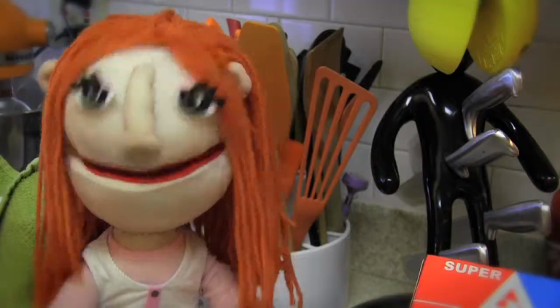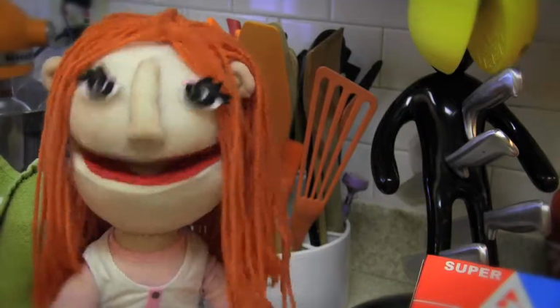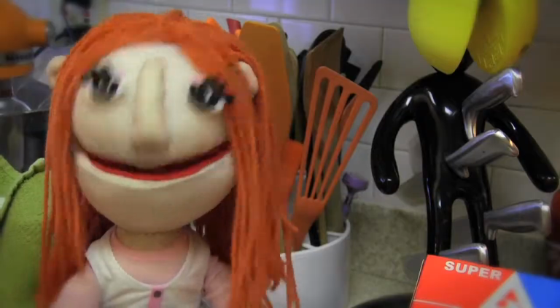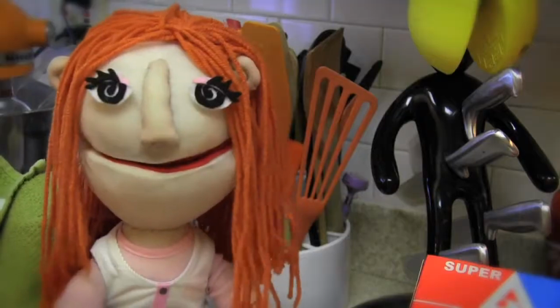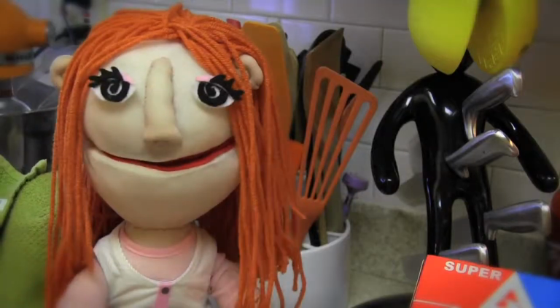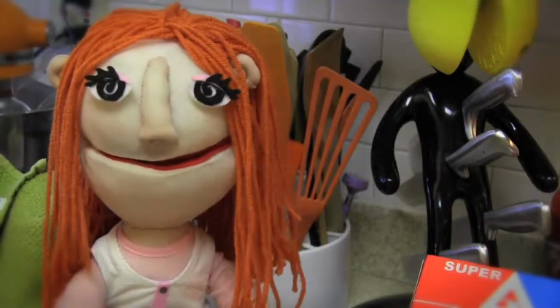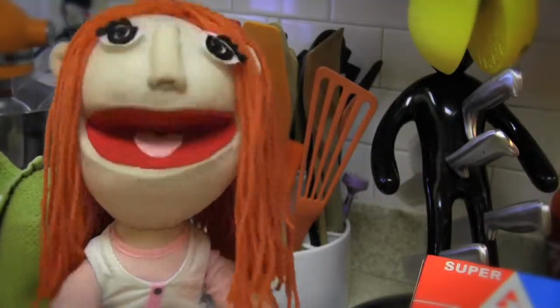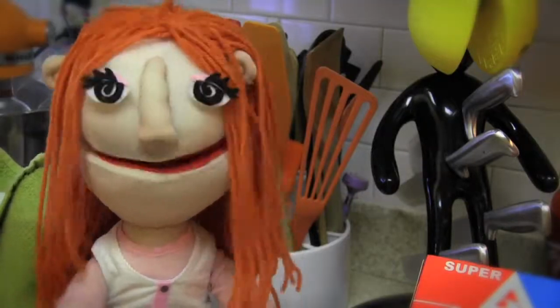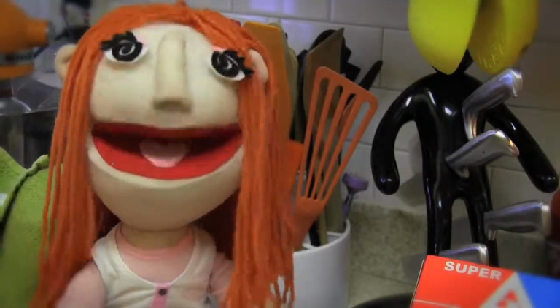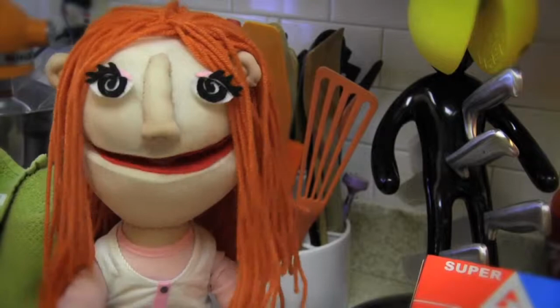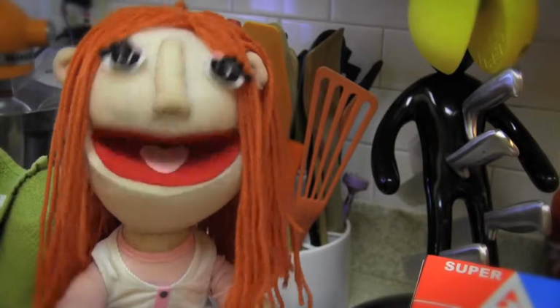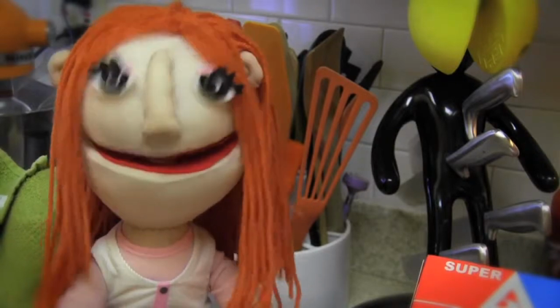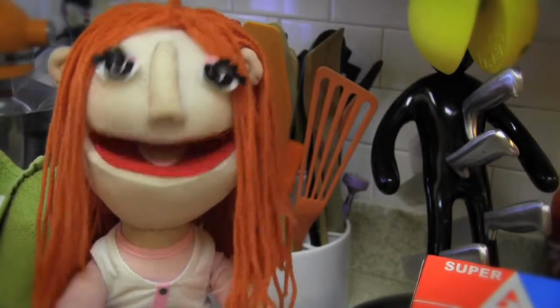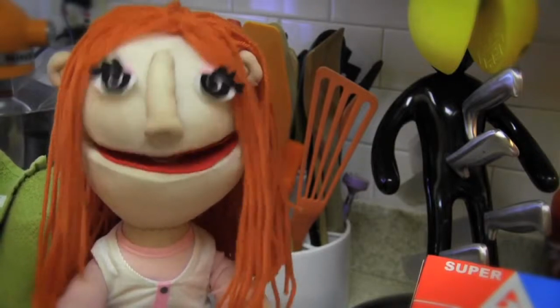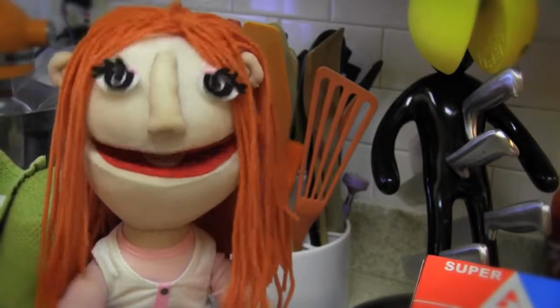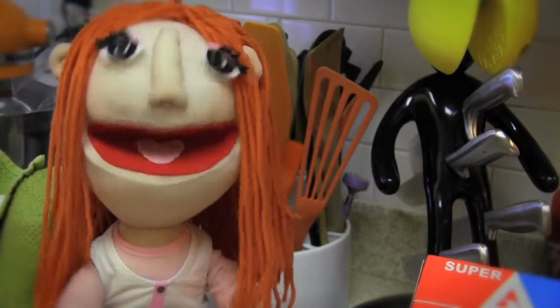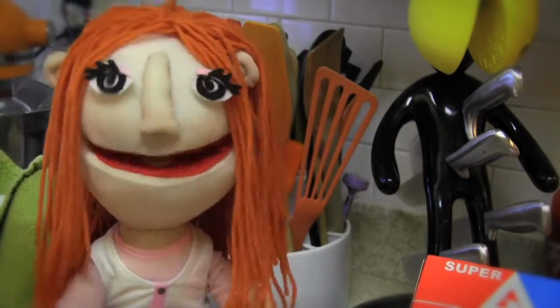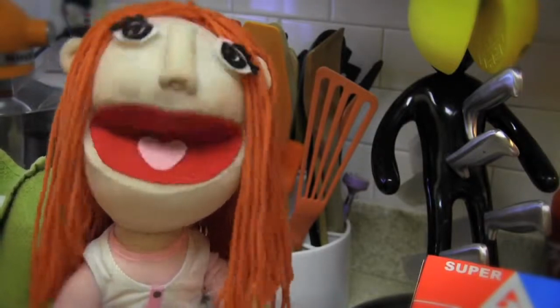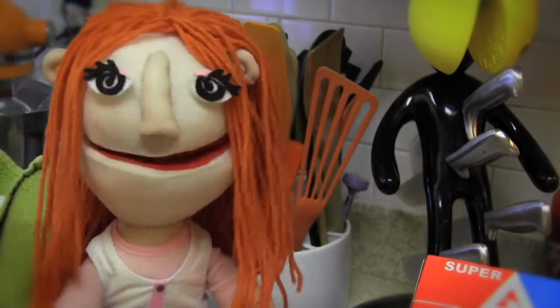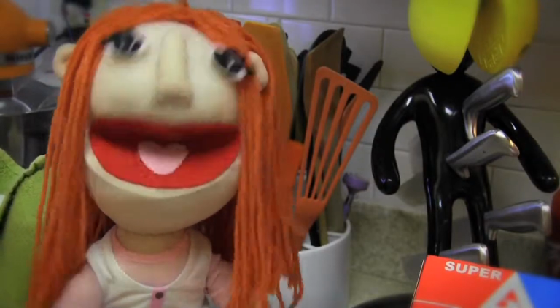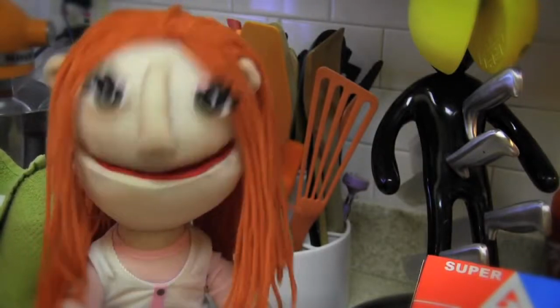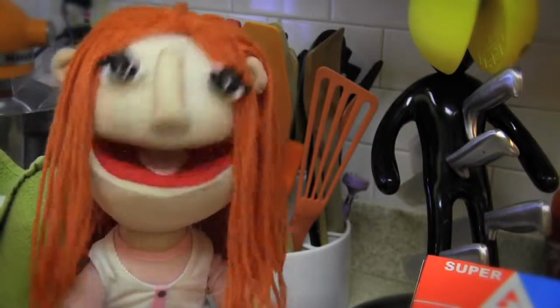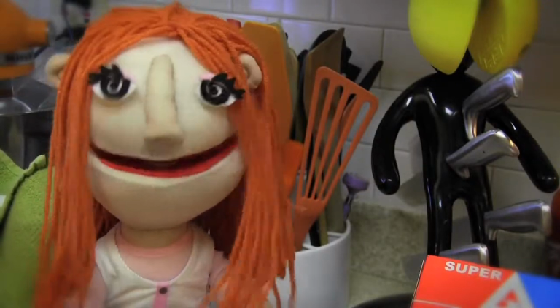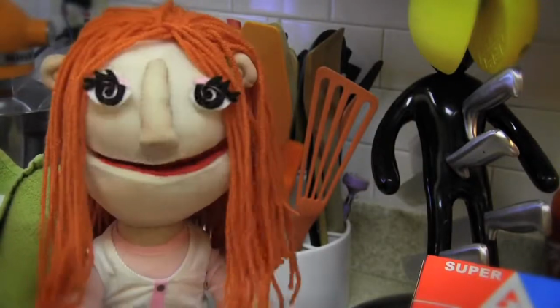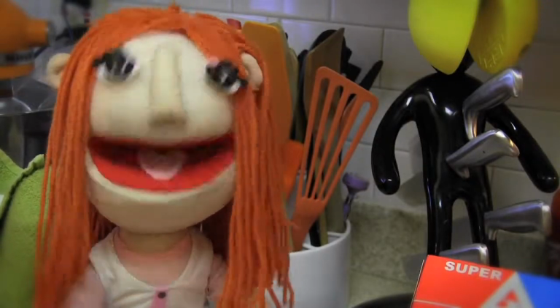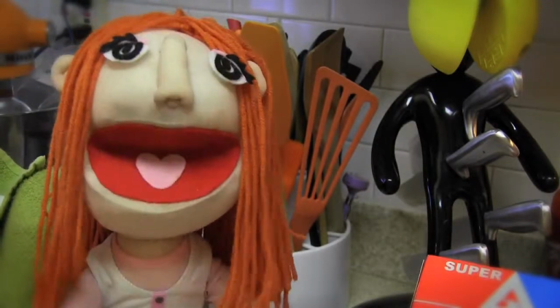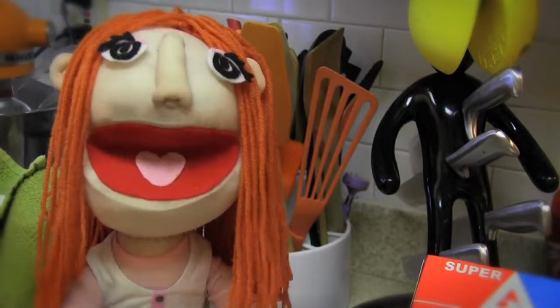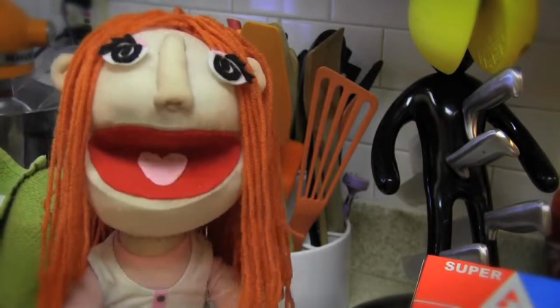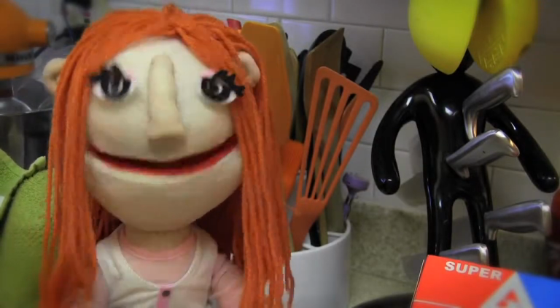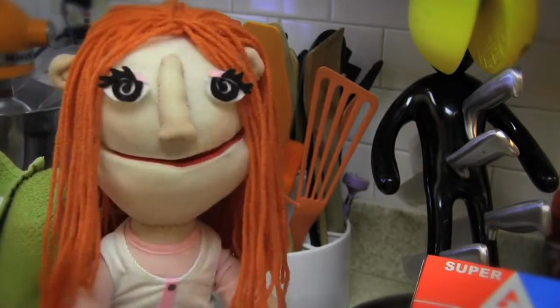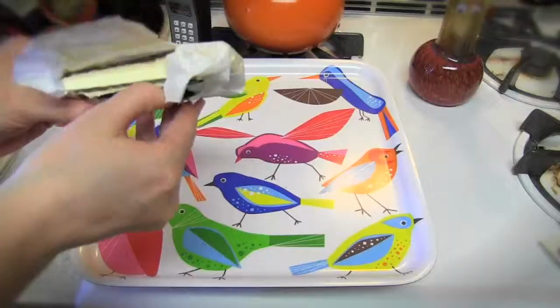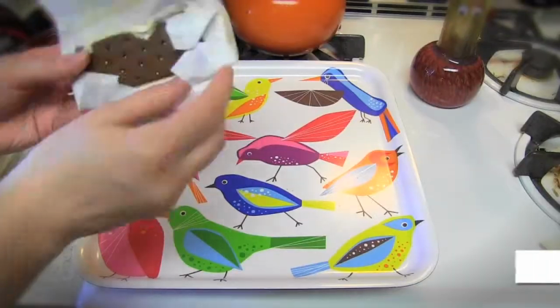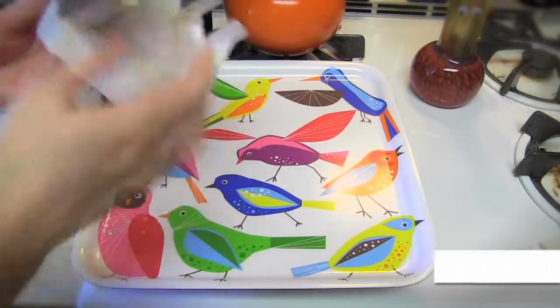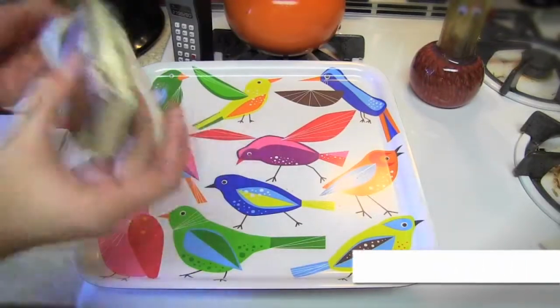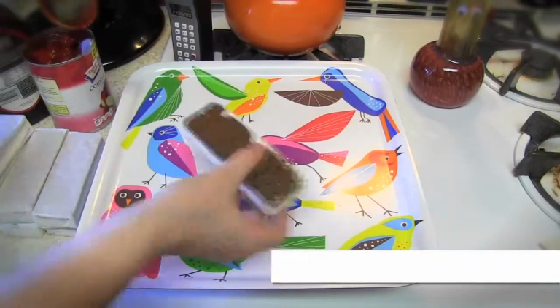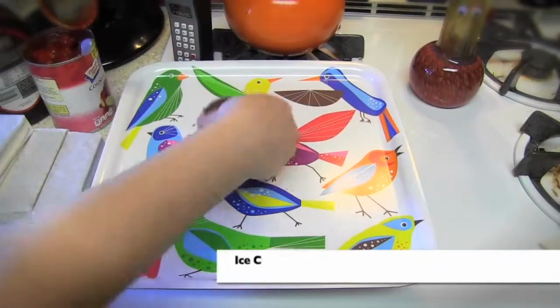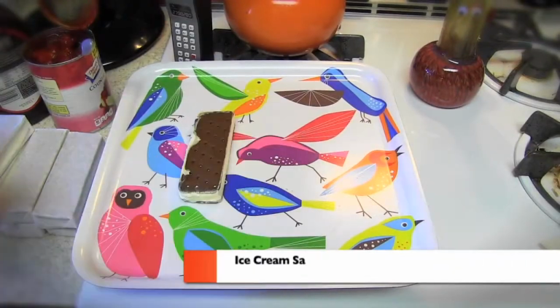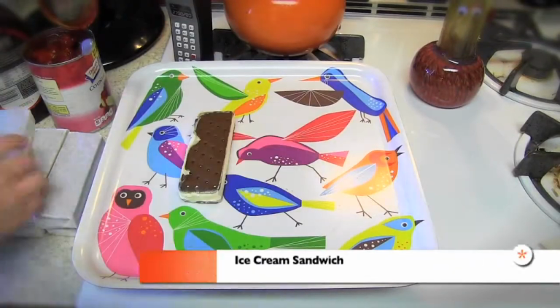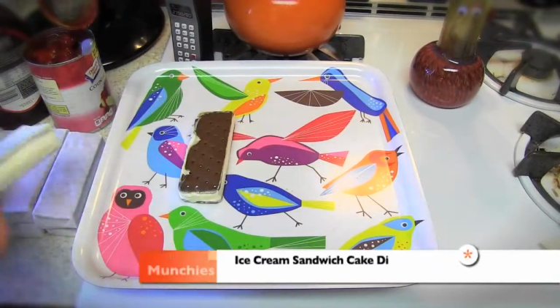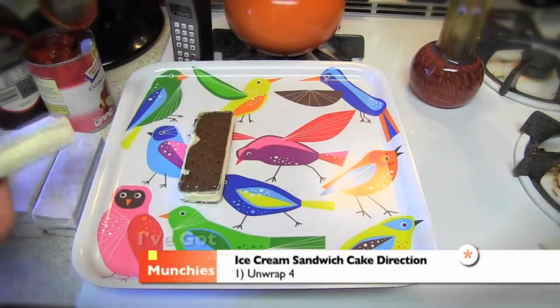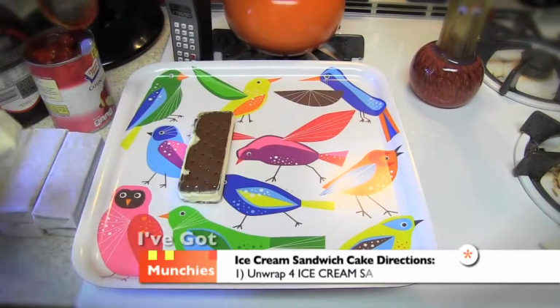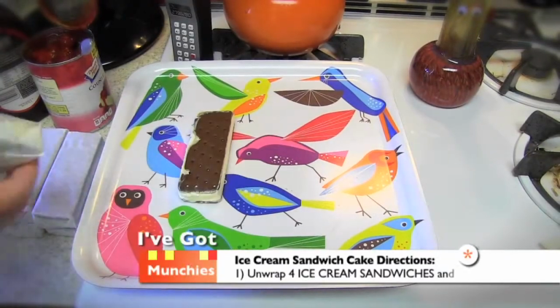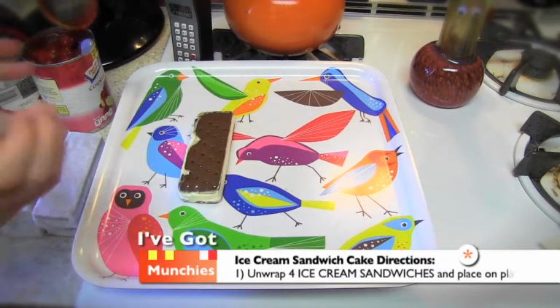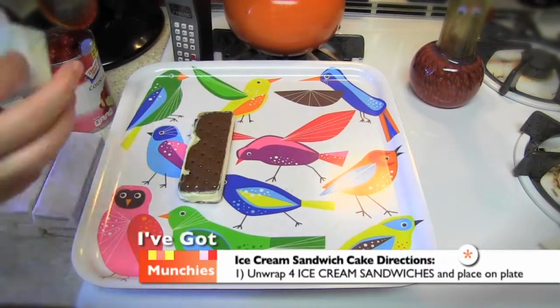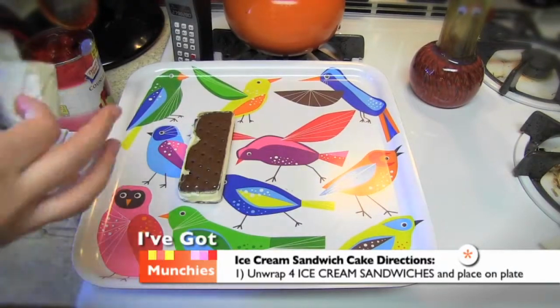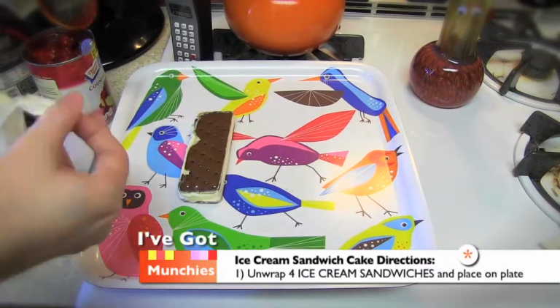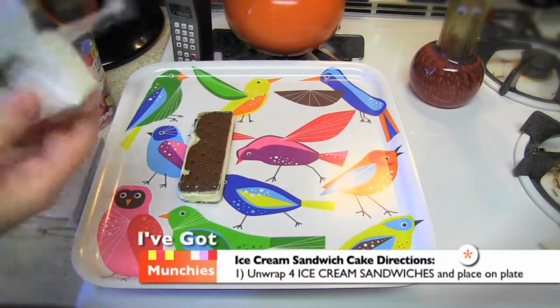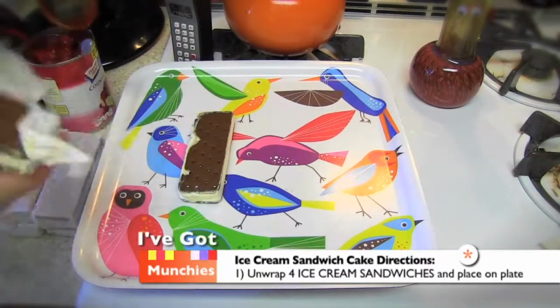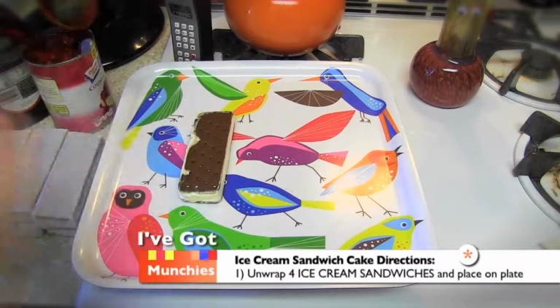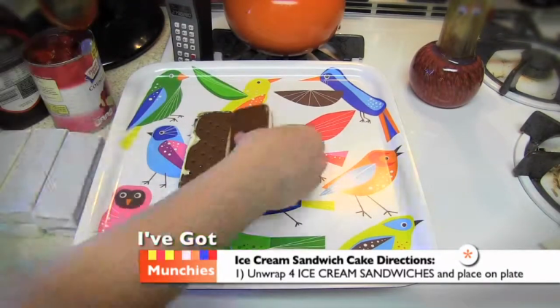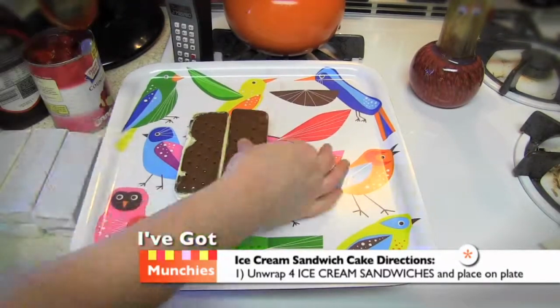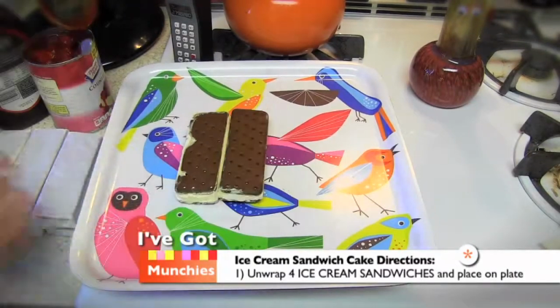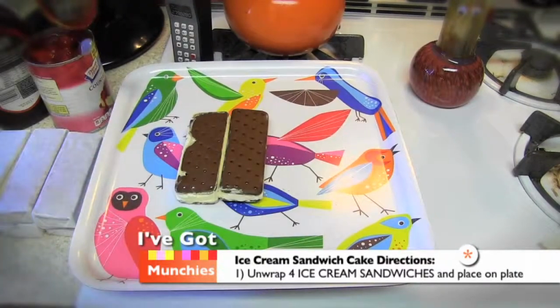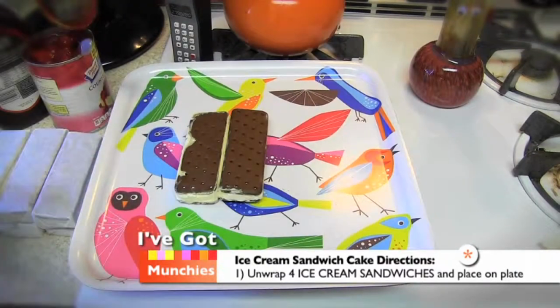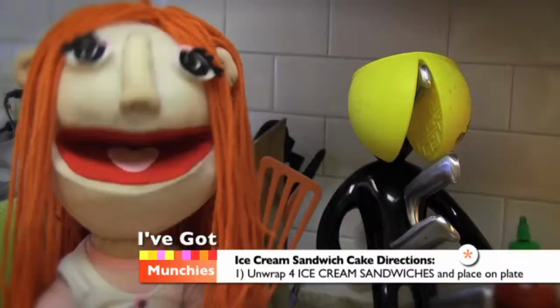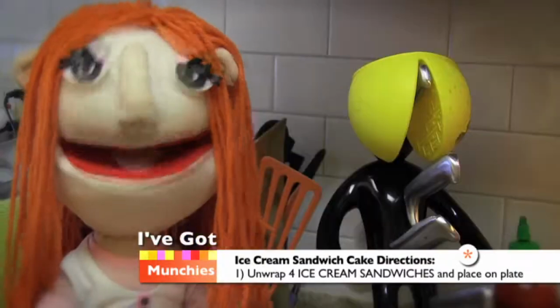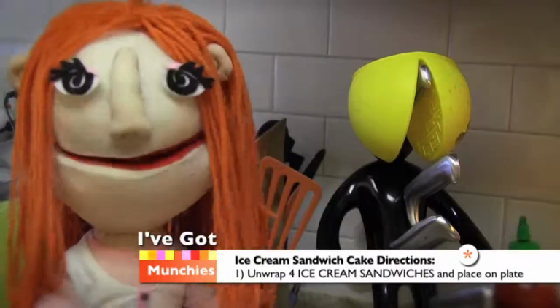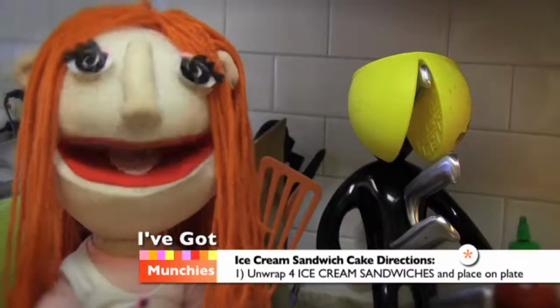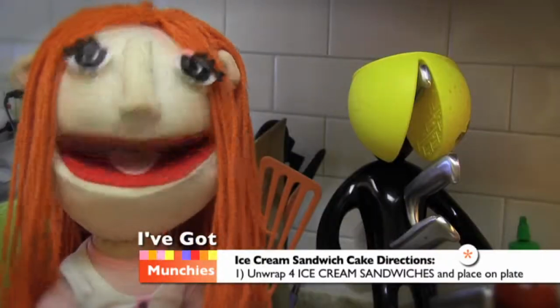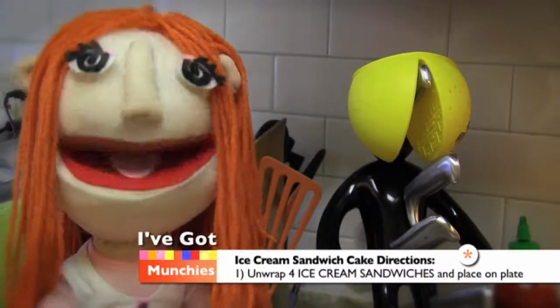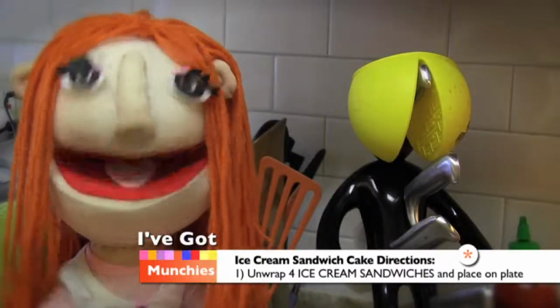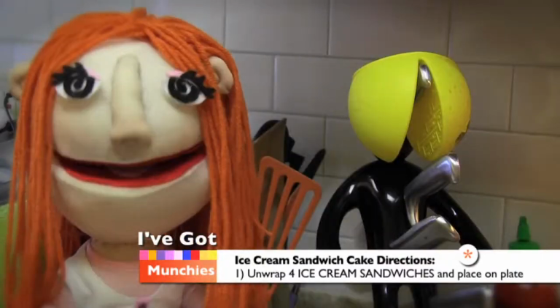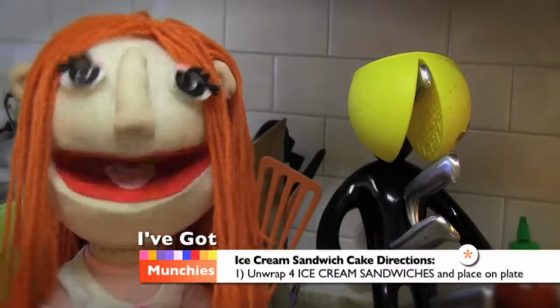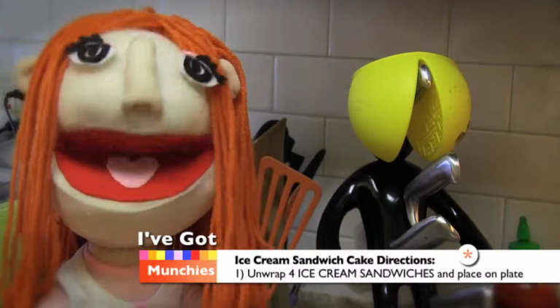And now it's time for super fast mode. First, unwrap each ice cream sandwich, then place ice cream sandwiches on a plate to fill the rectangle.